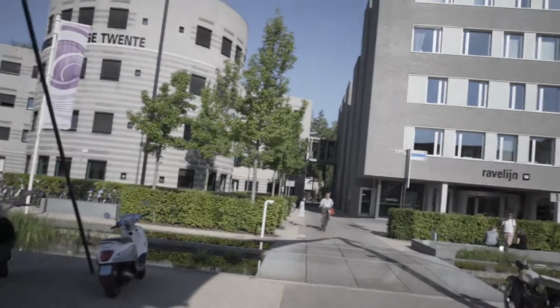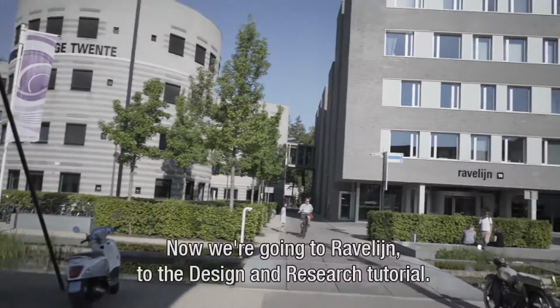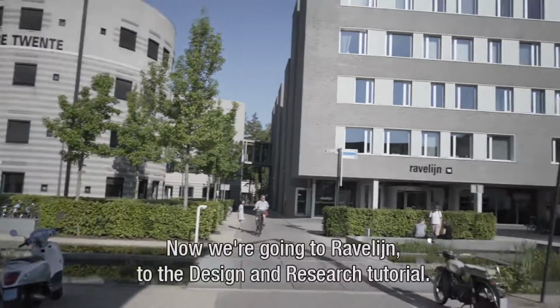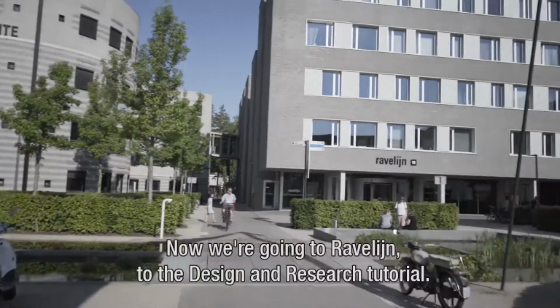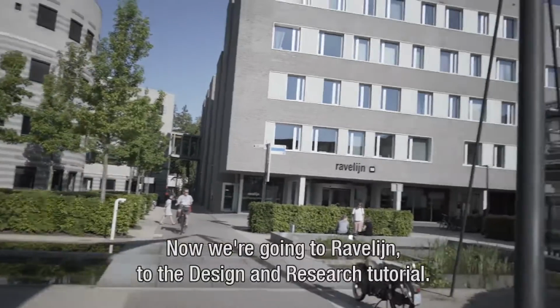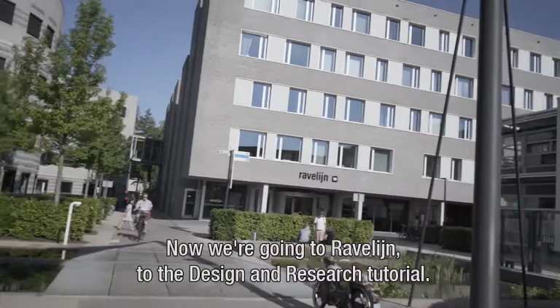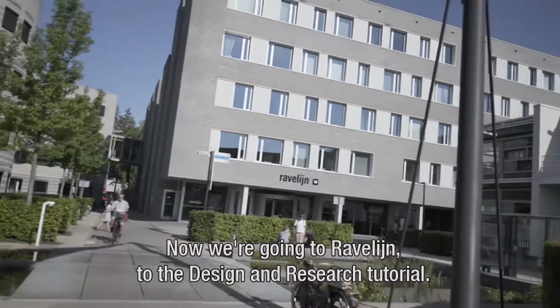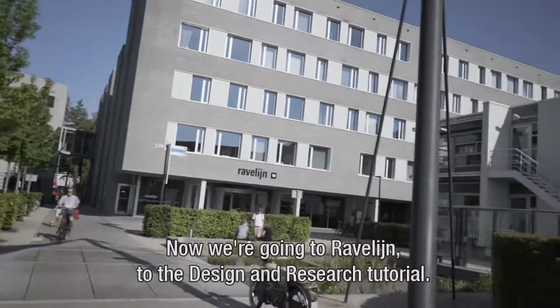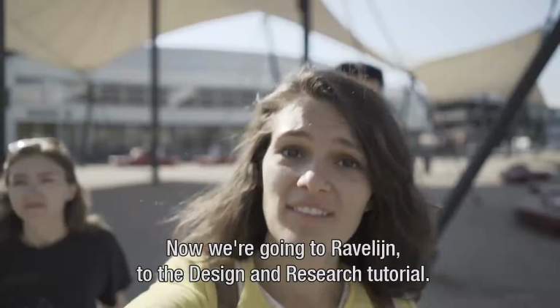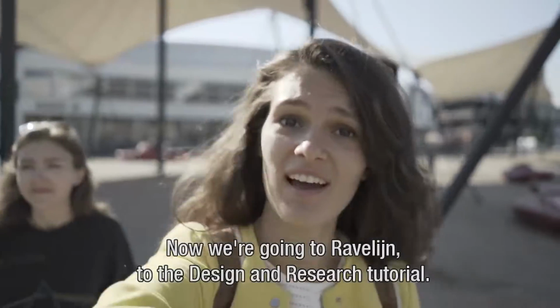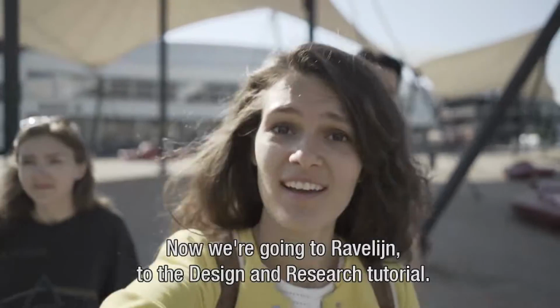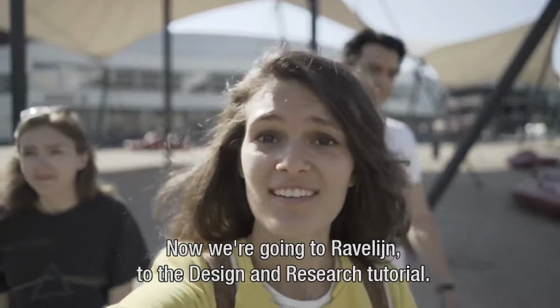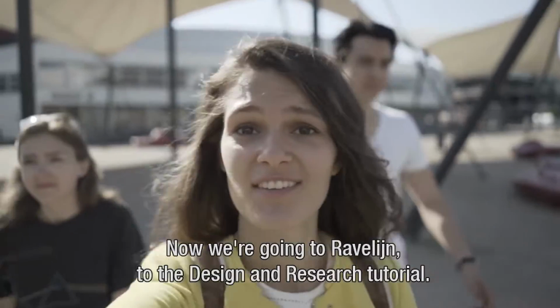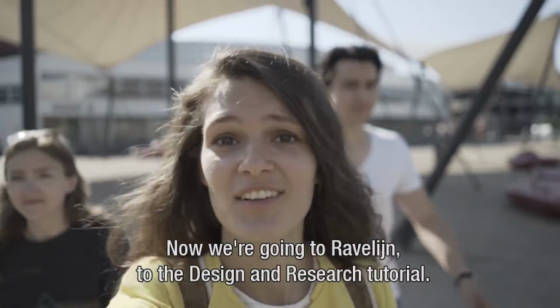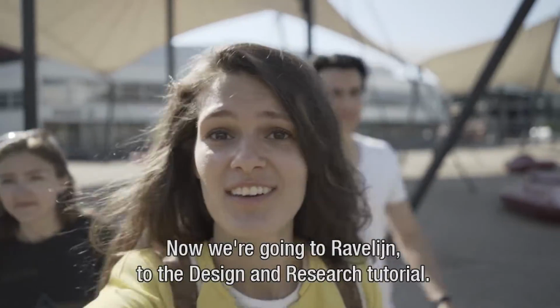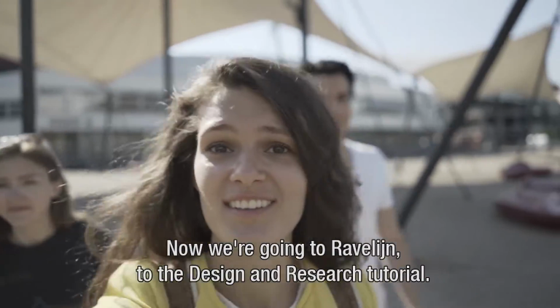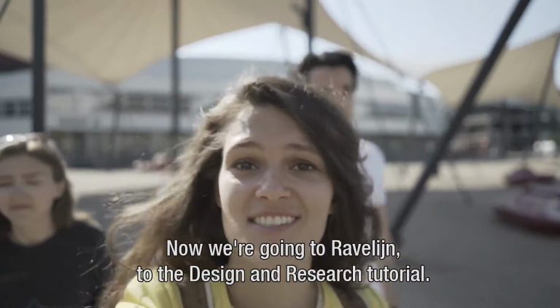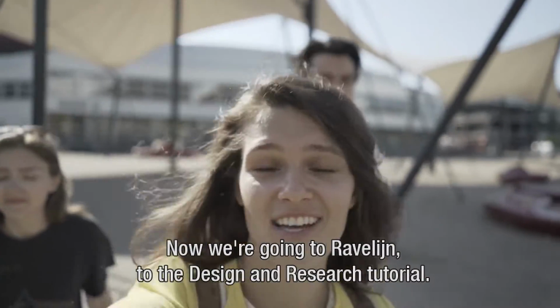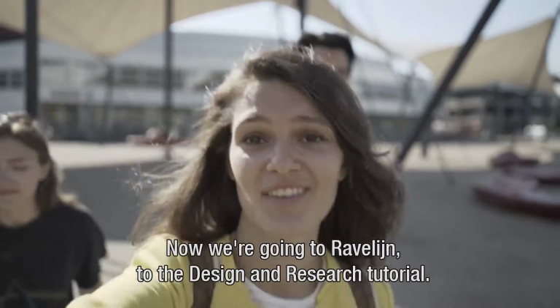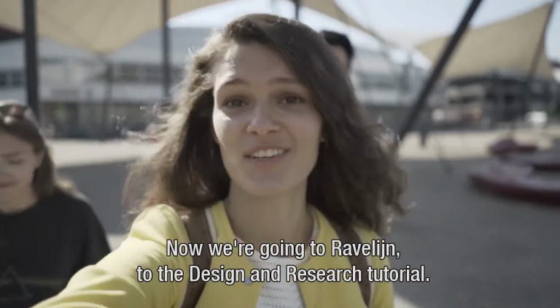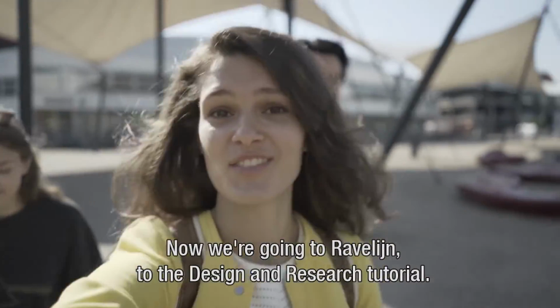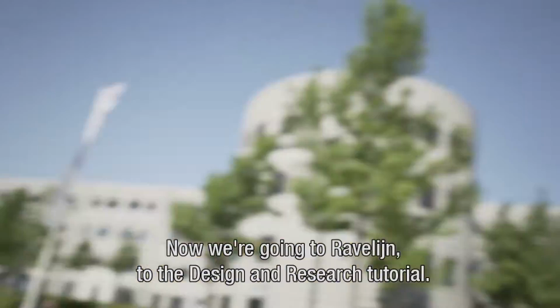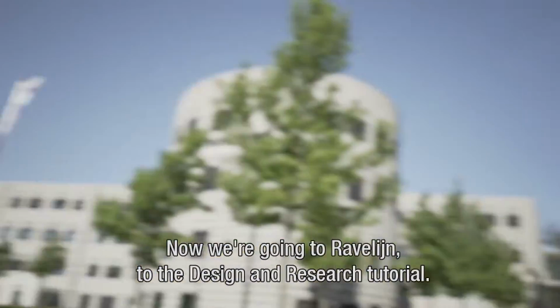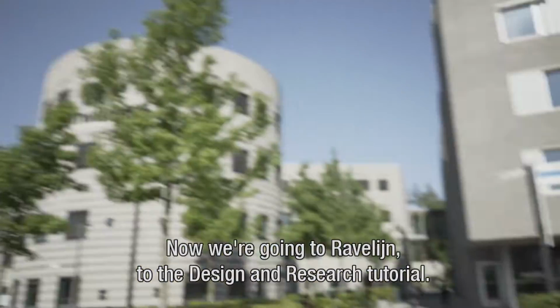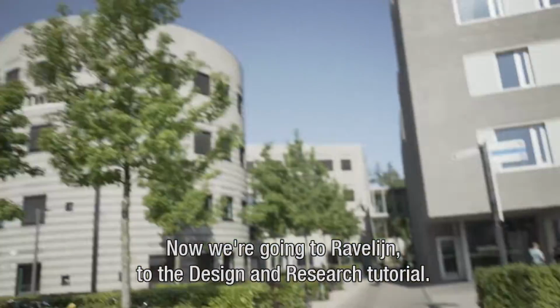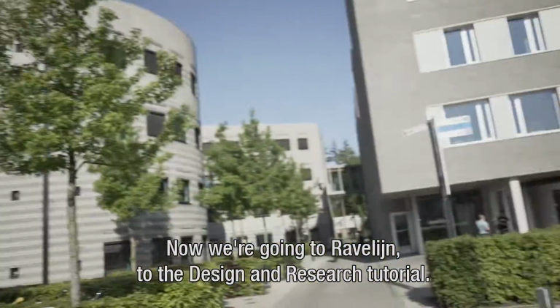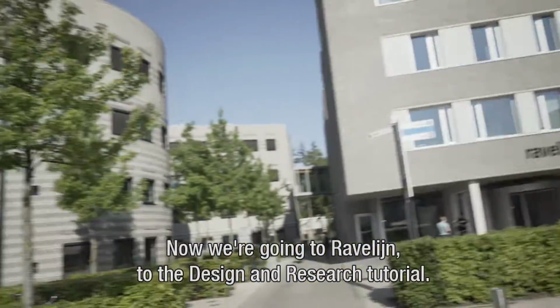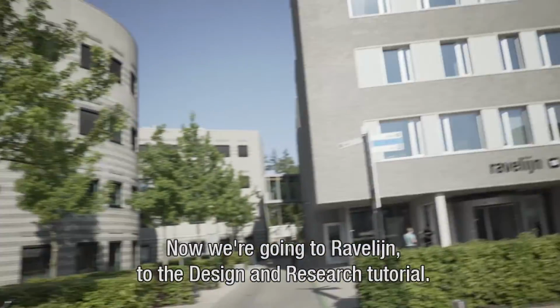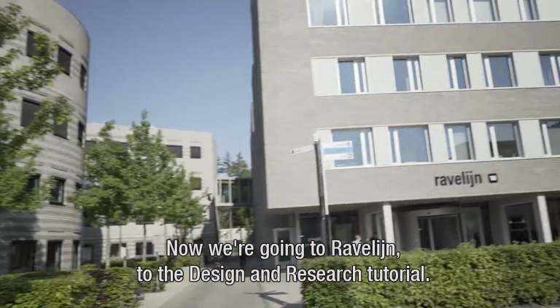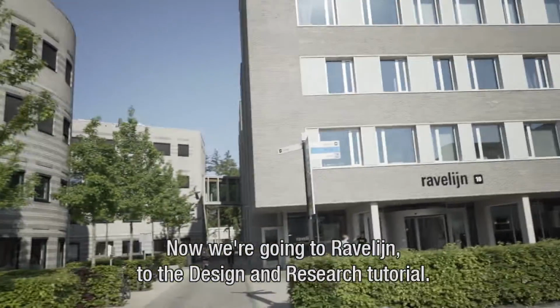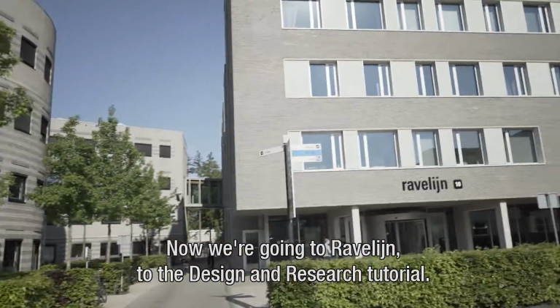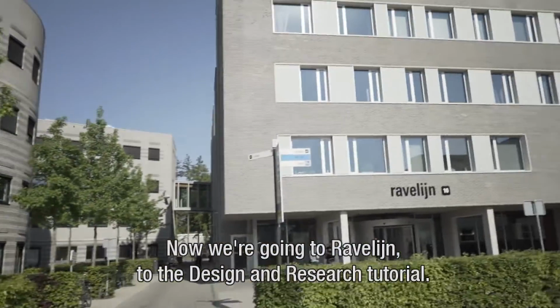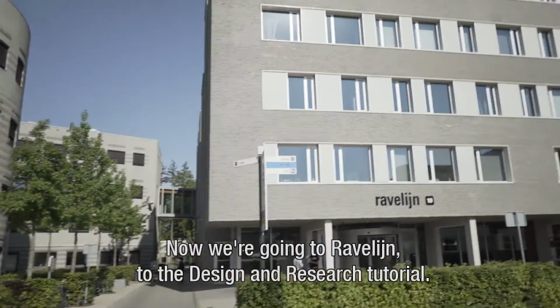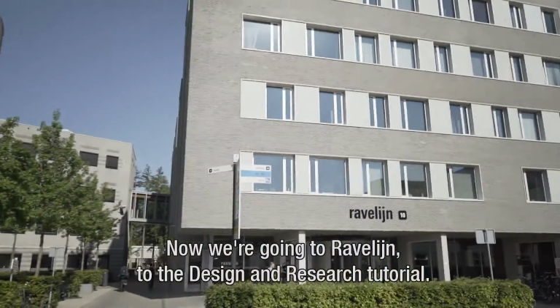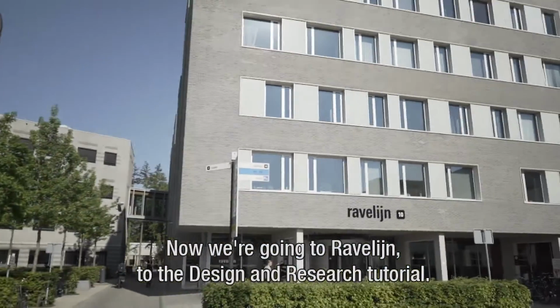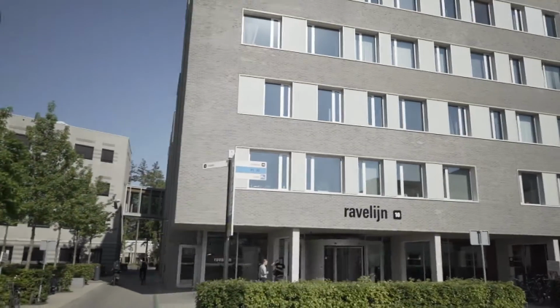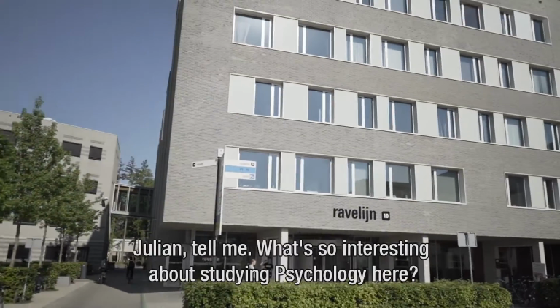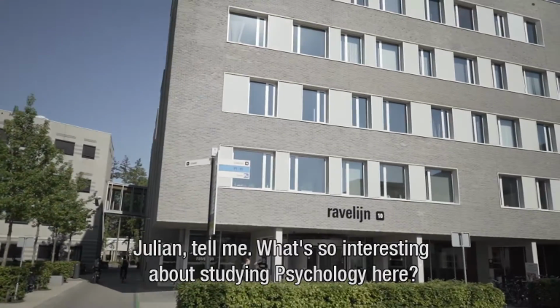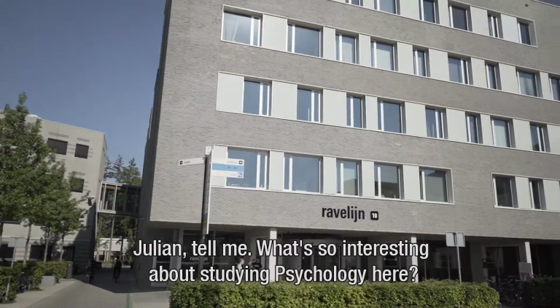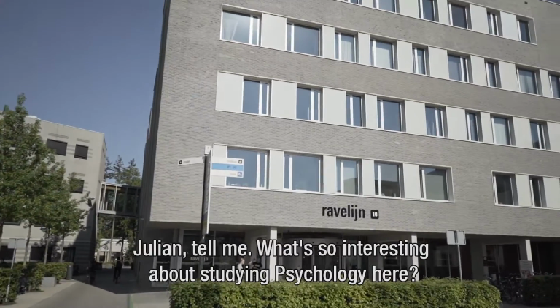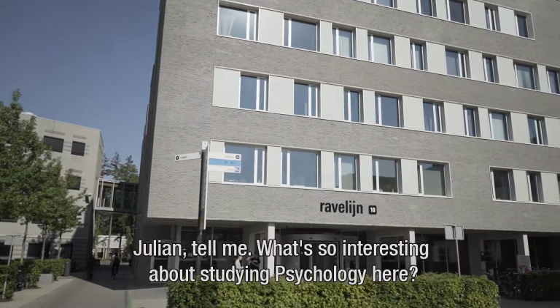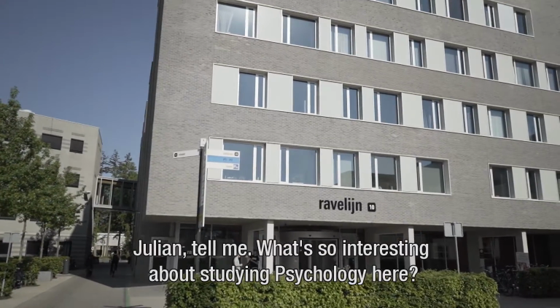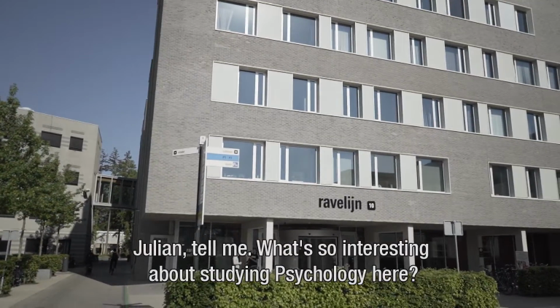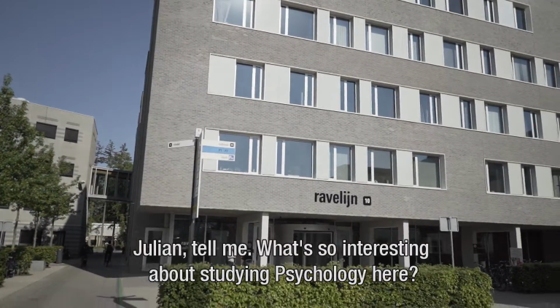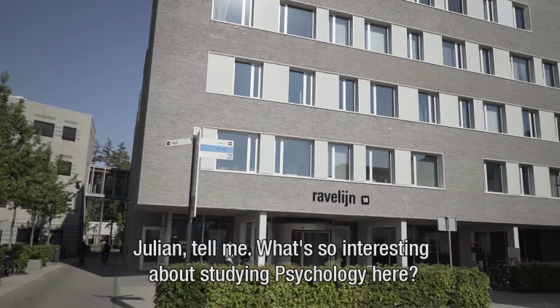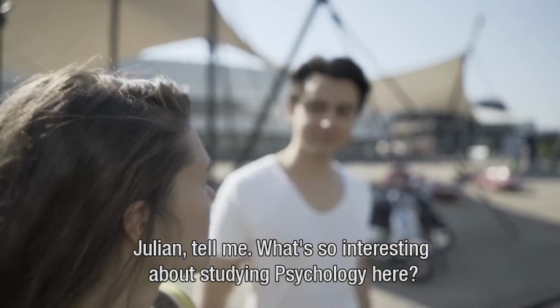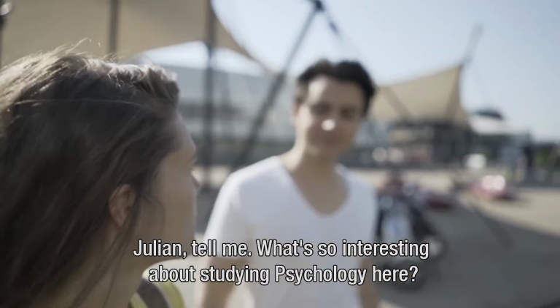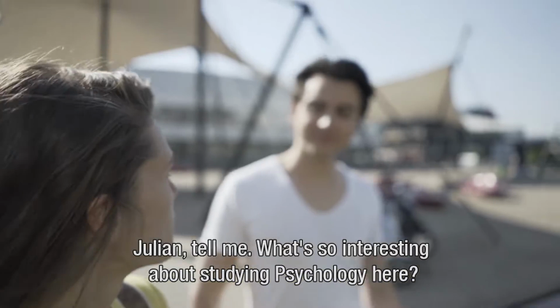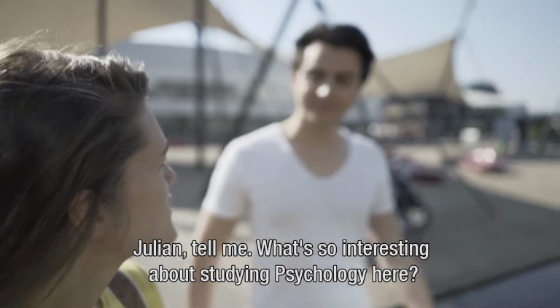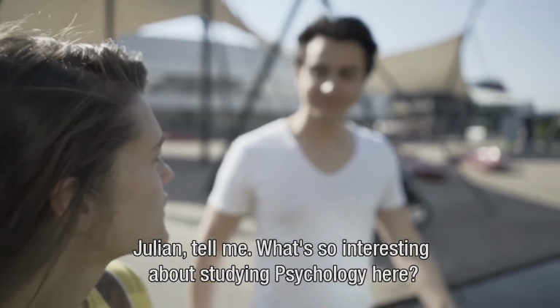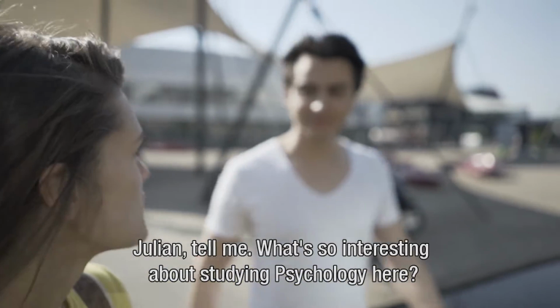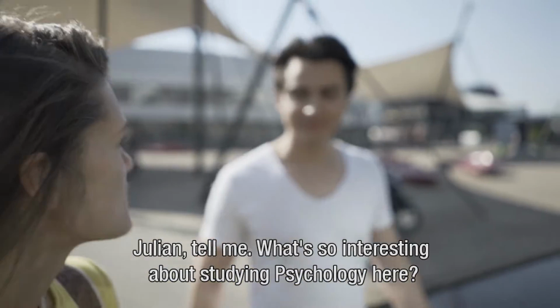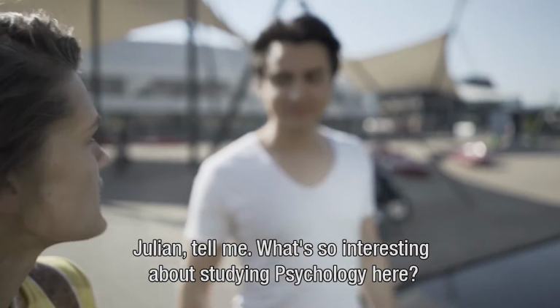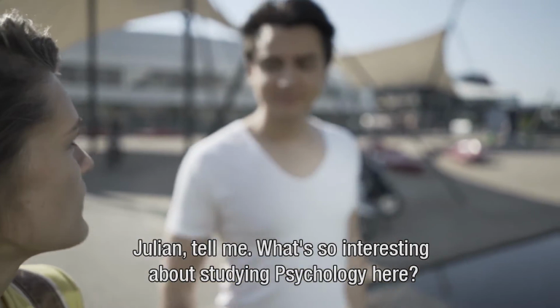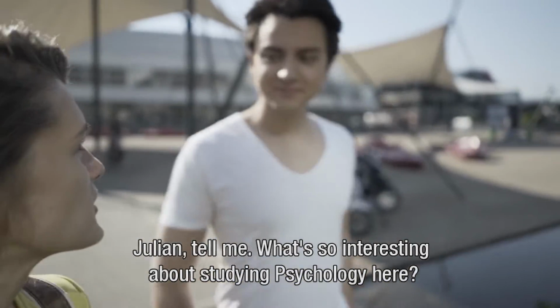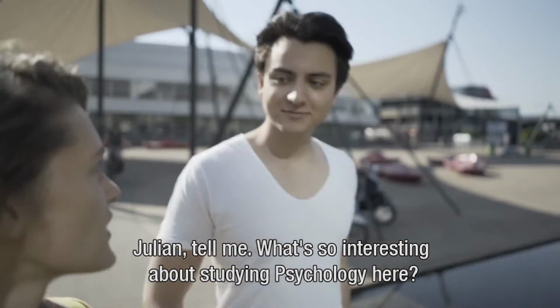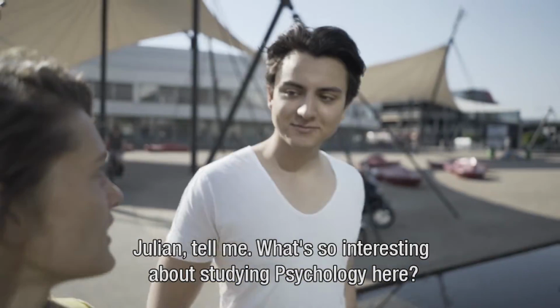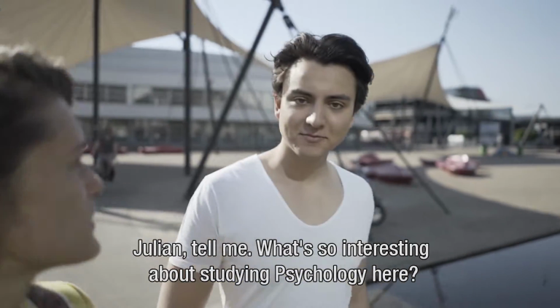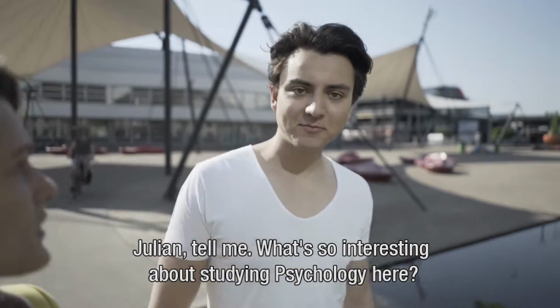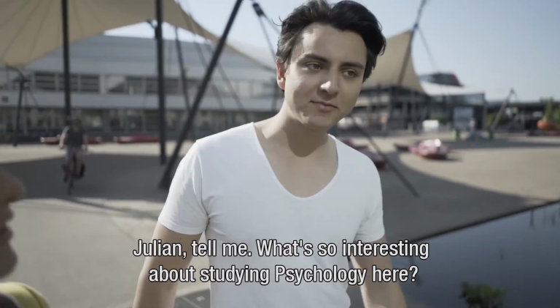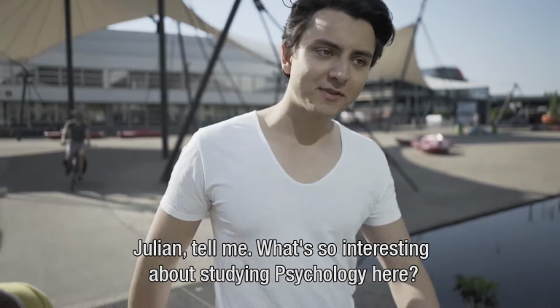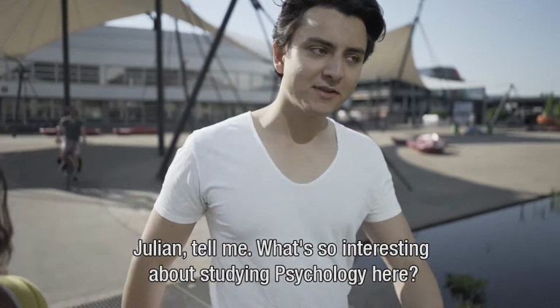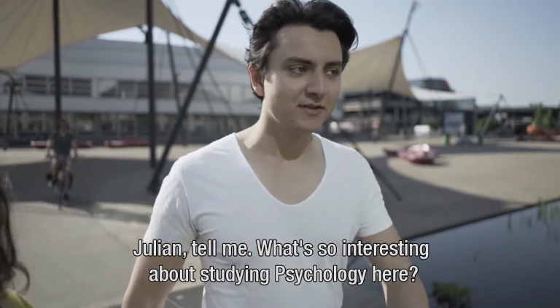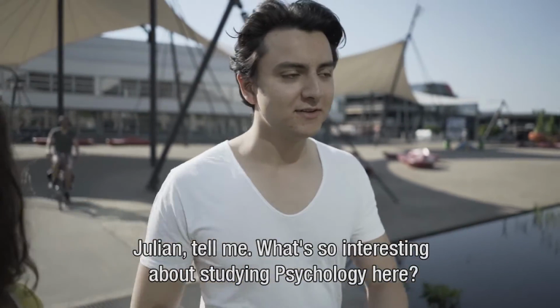Now we're going to the Ravelein for the design and research tutorial. So Julian, tell me, what's so interesting about studying psychology here?